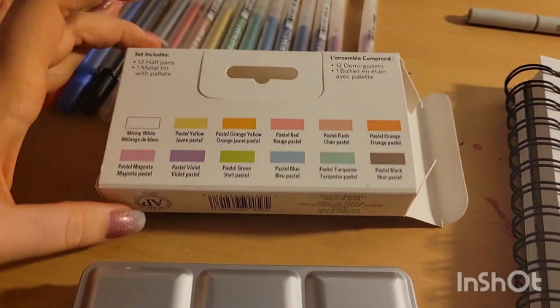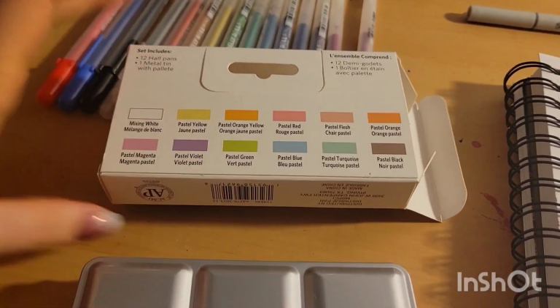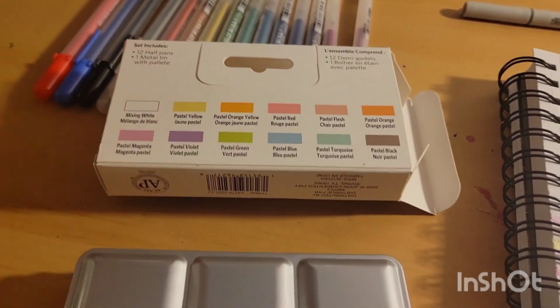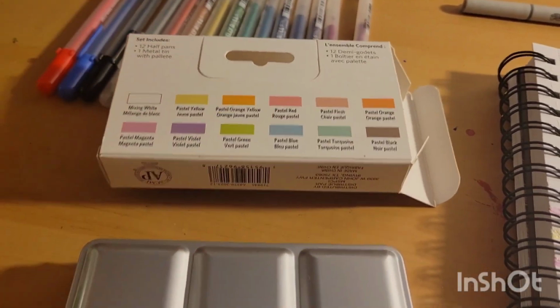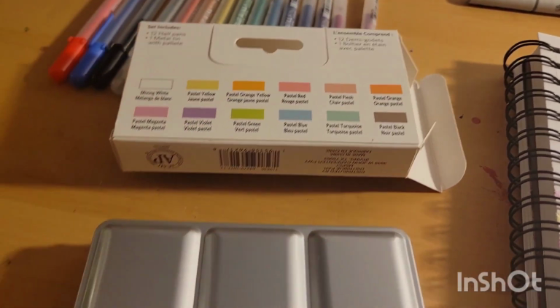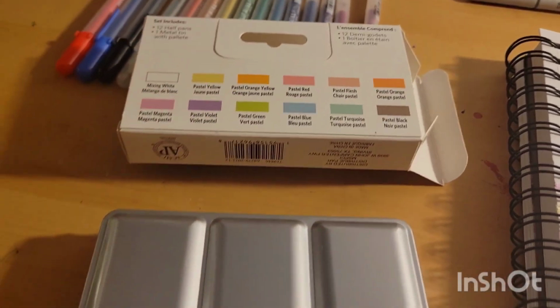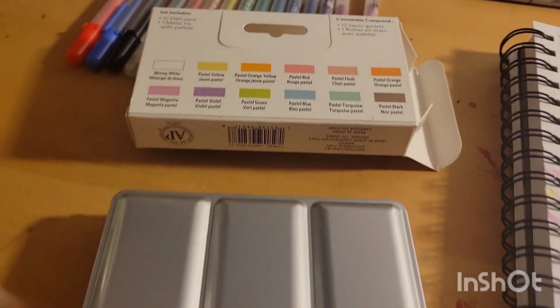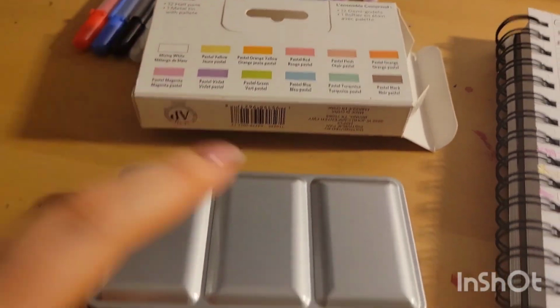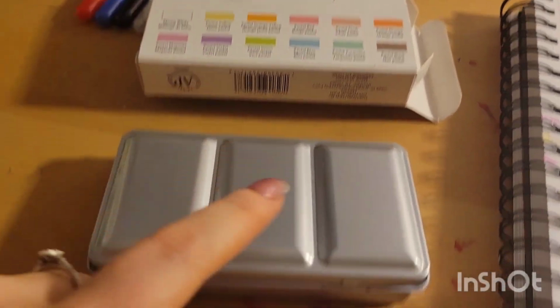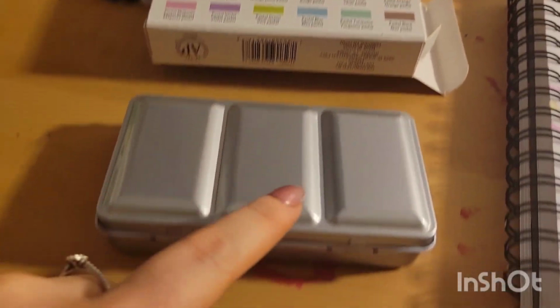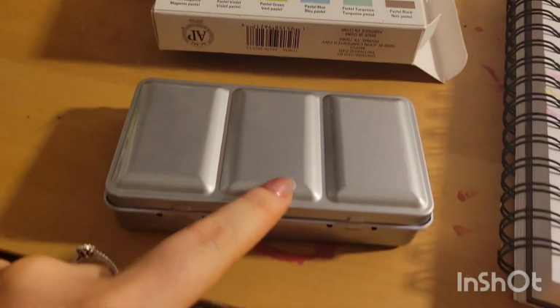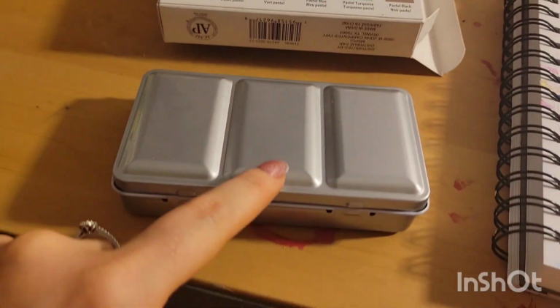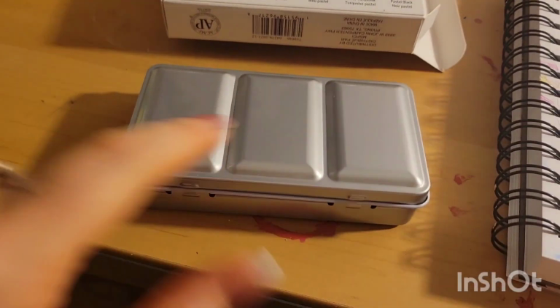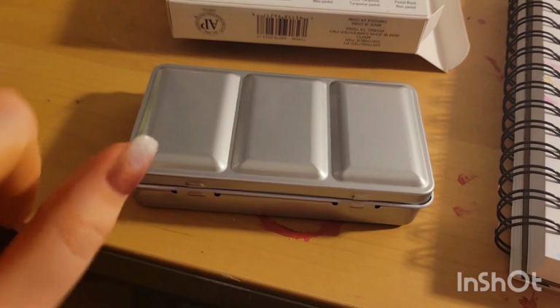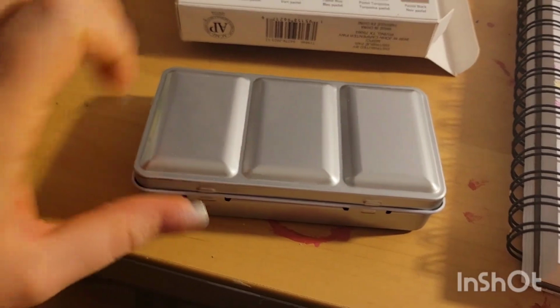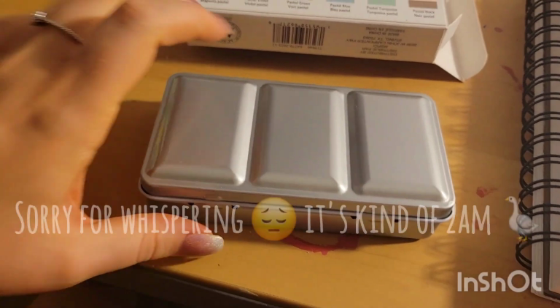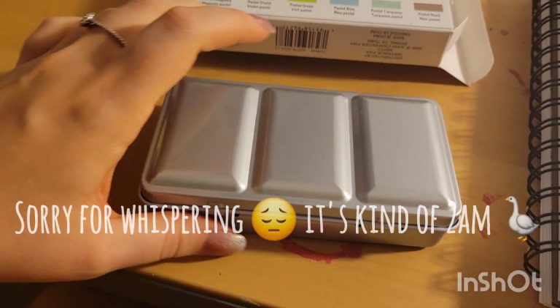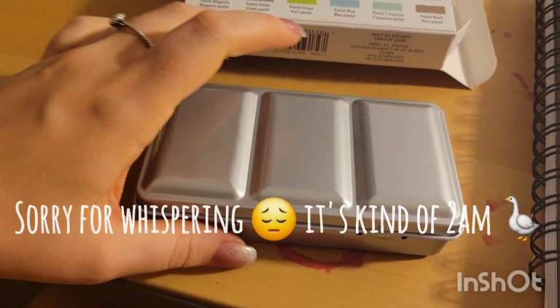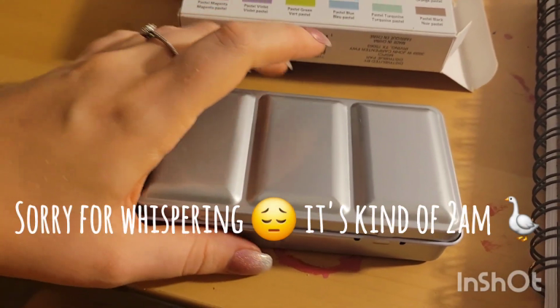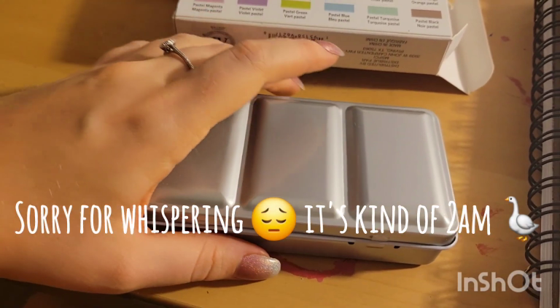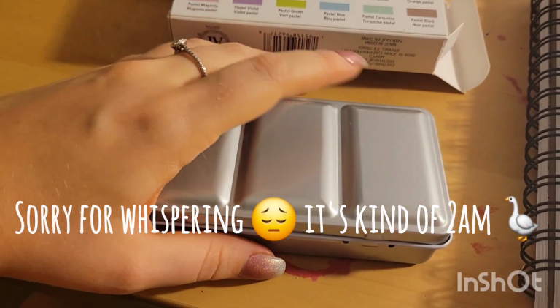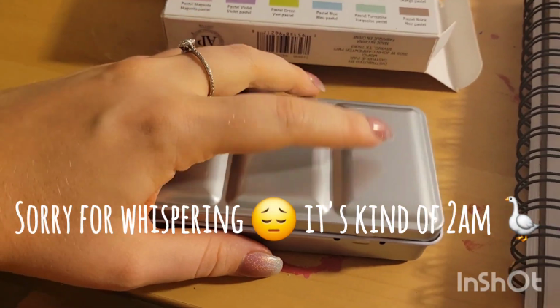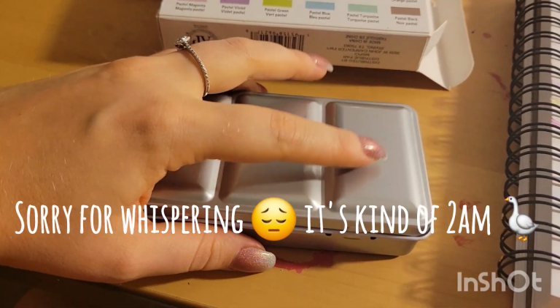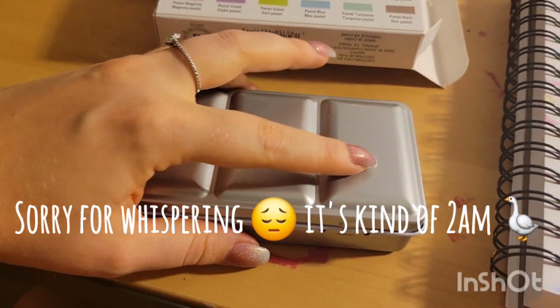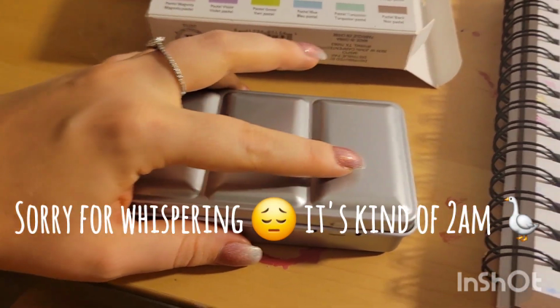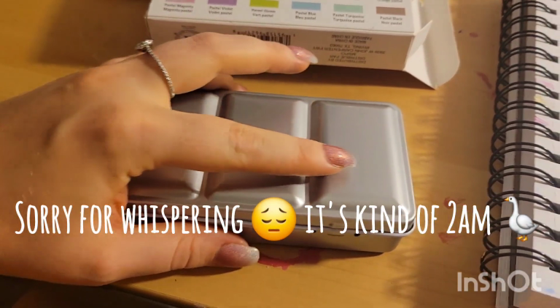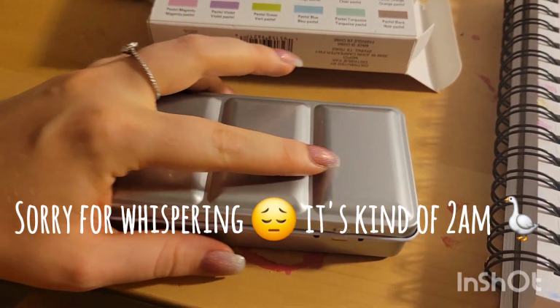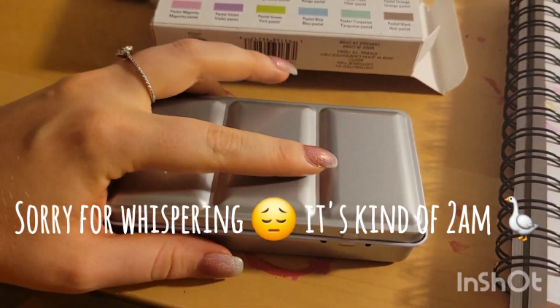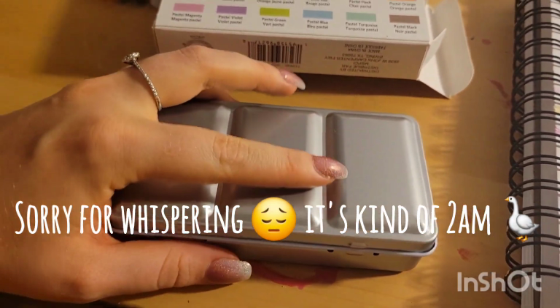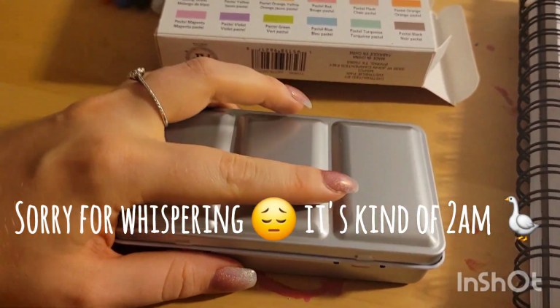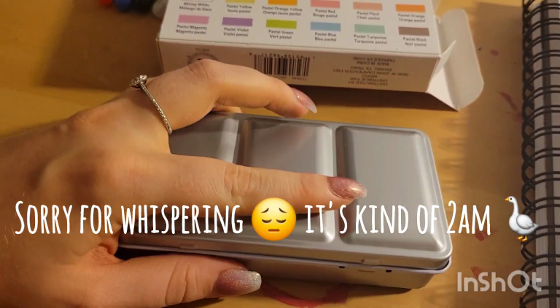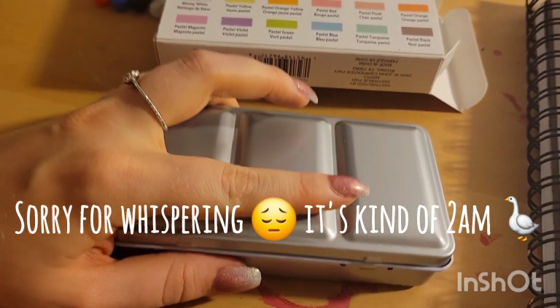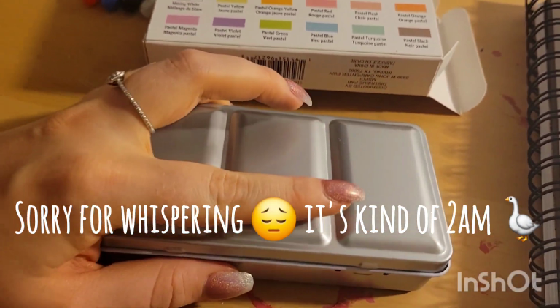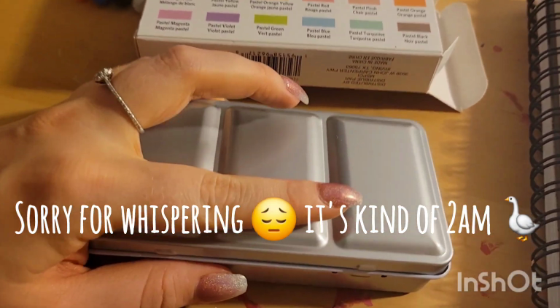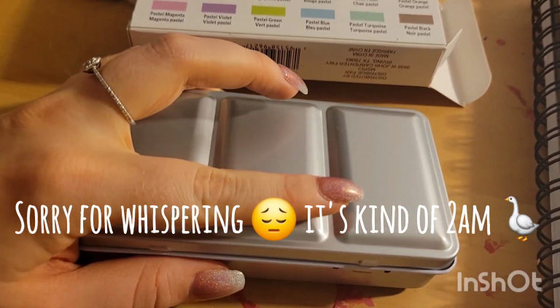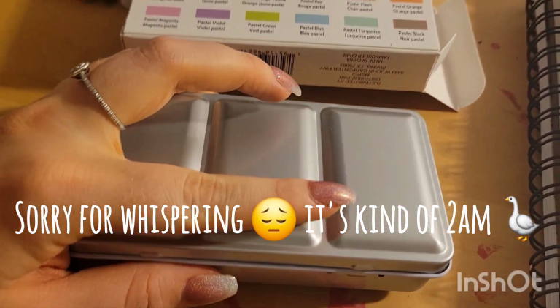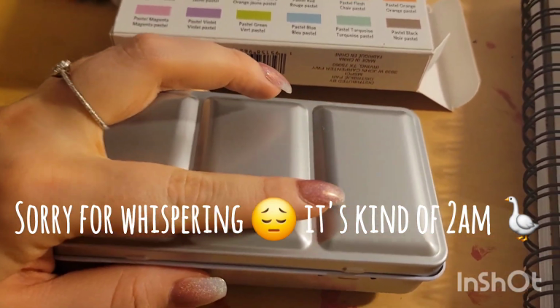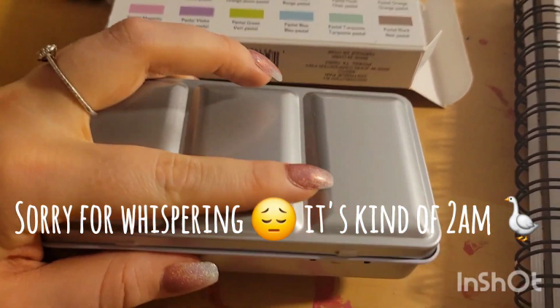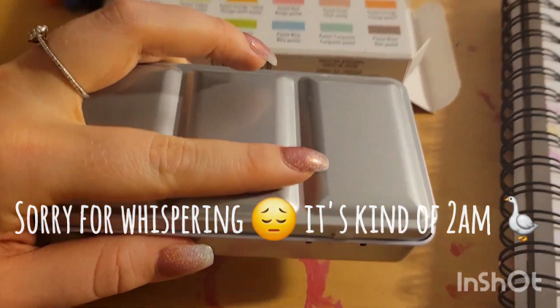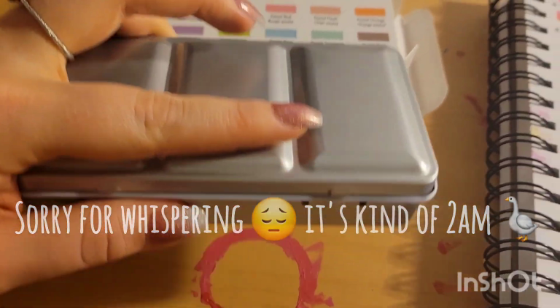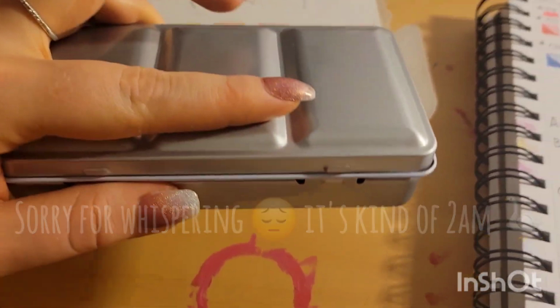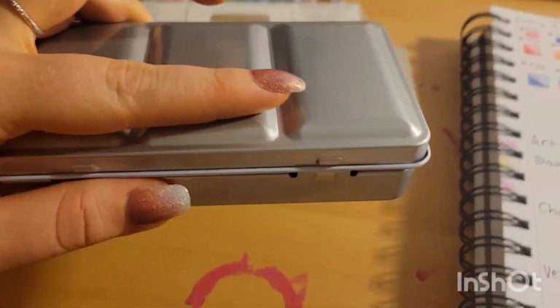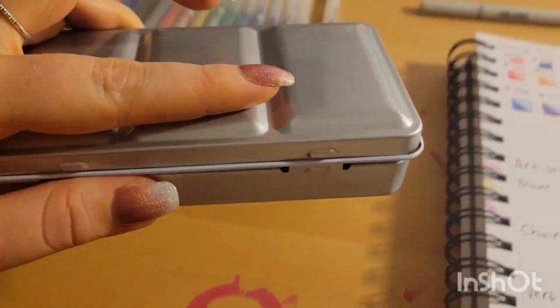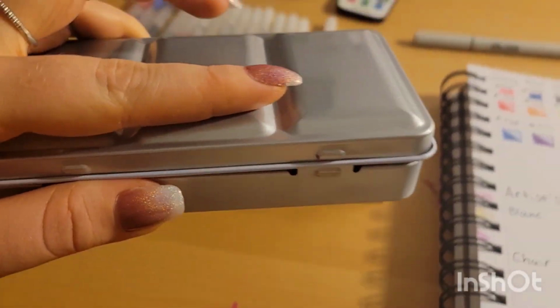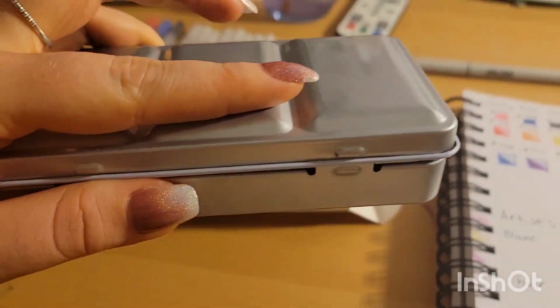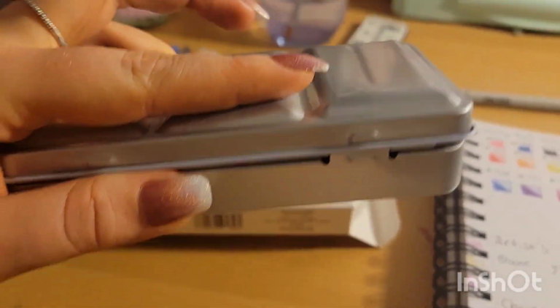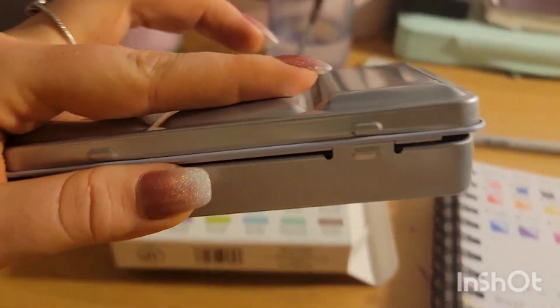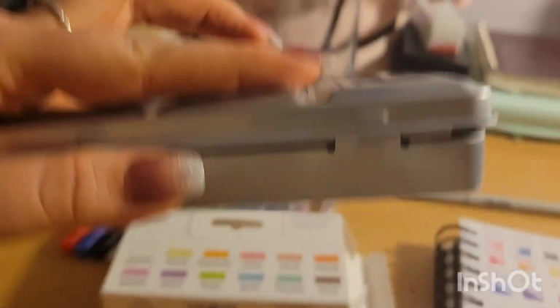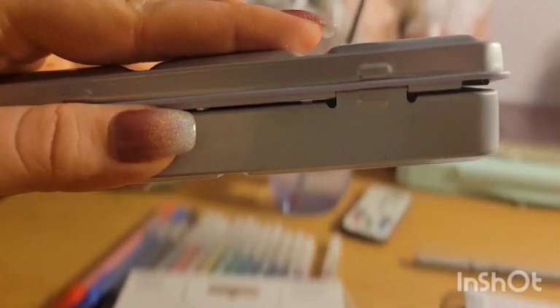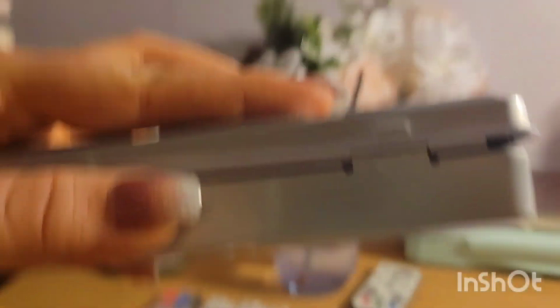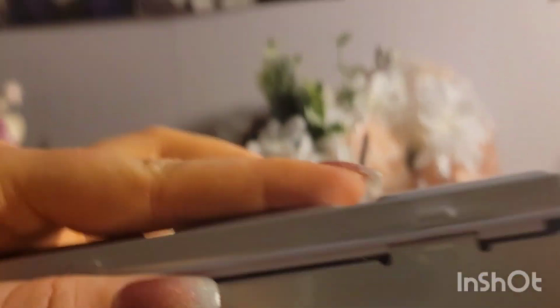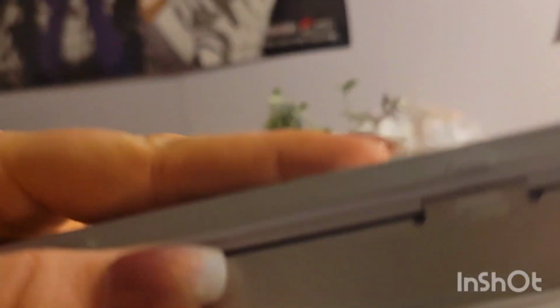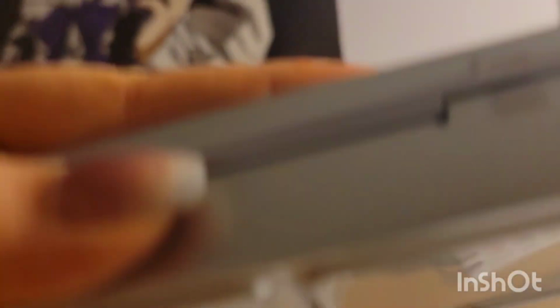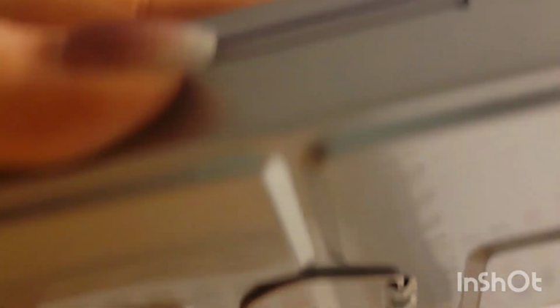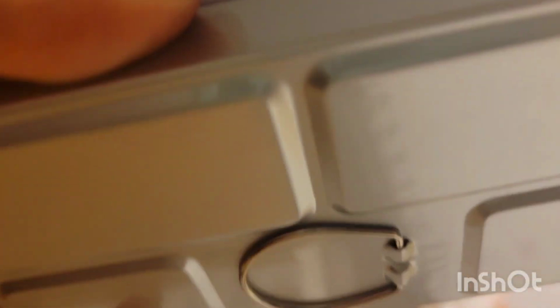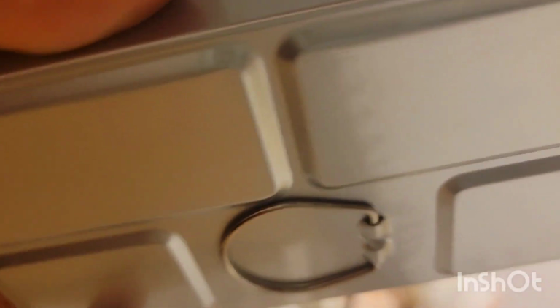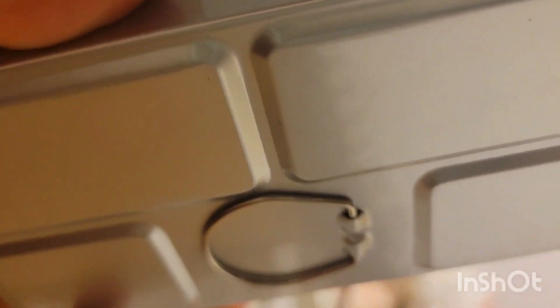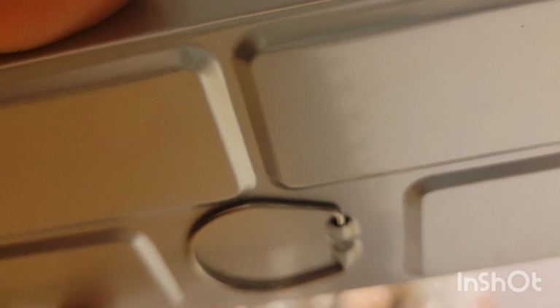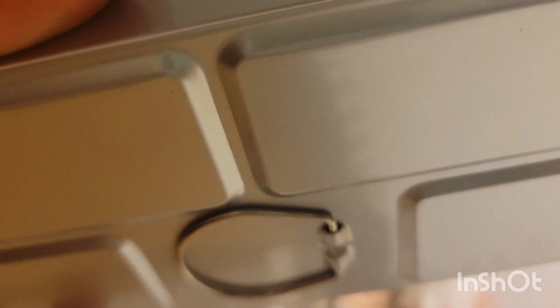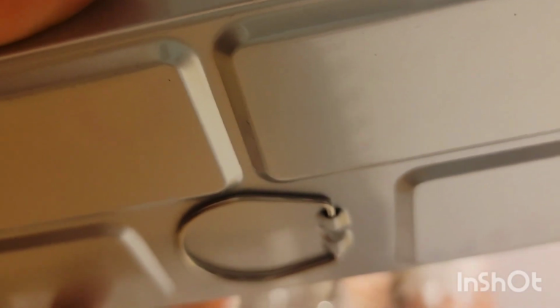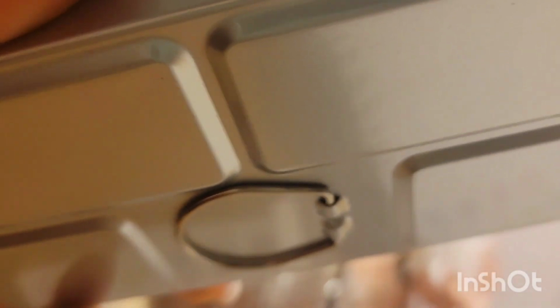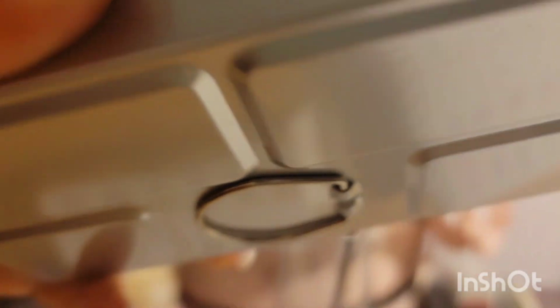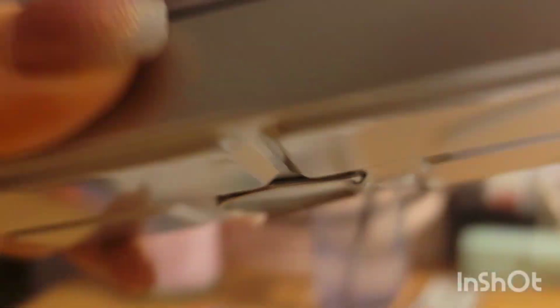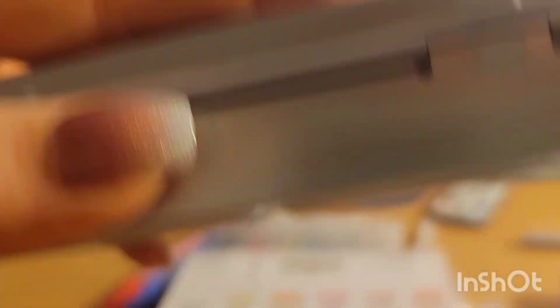Not only that, but the pan — the tin itself — is very similar too. It's even got the little ring on the bottom.